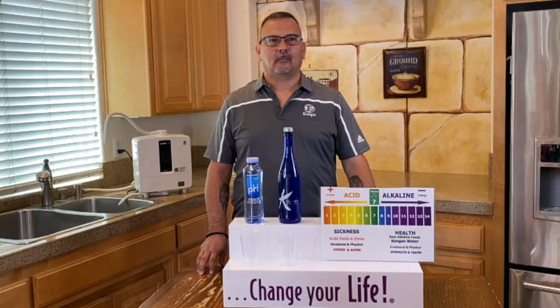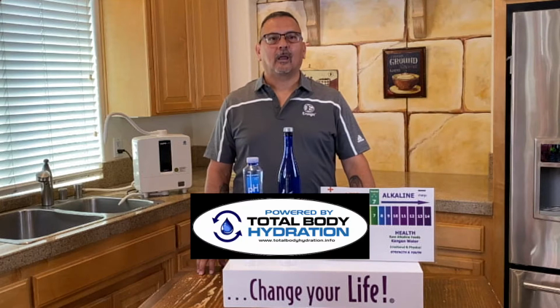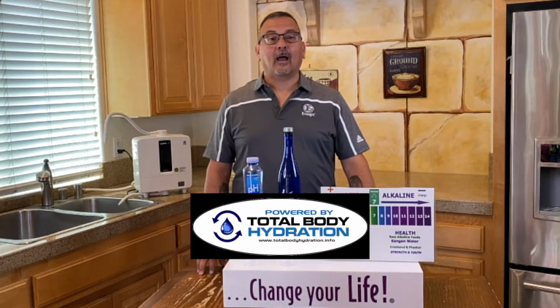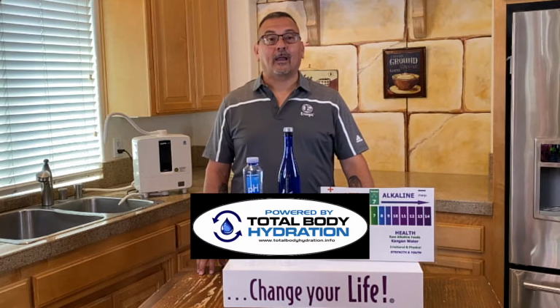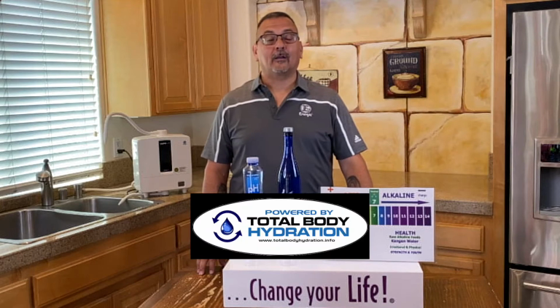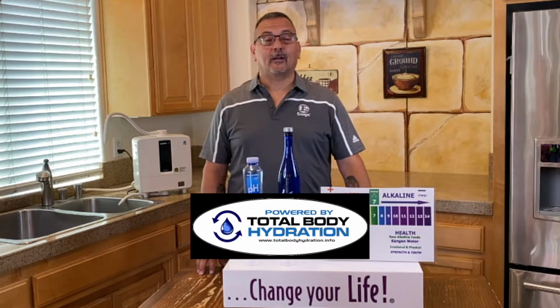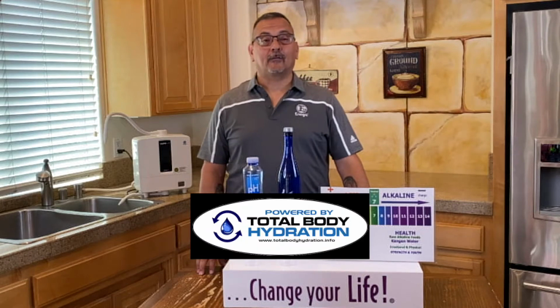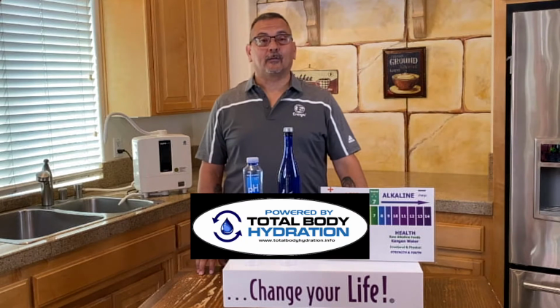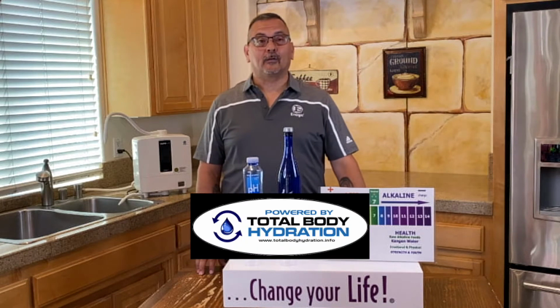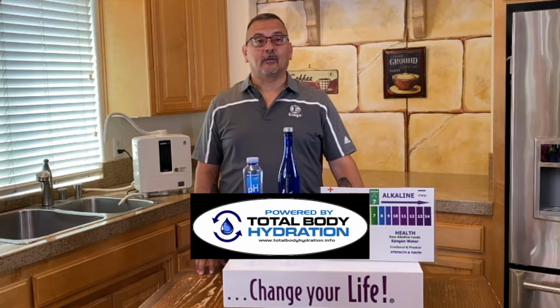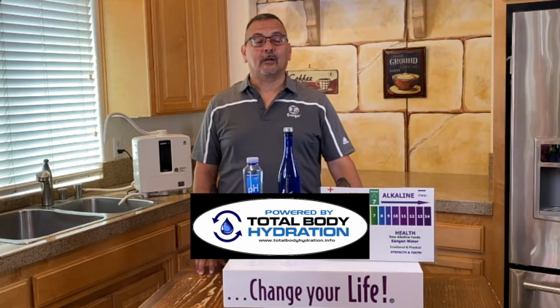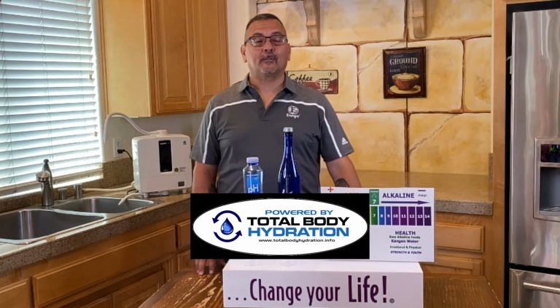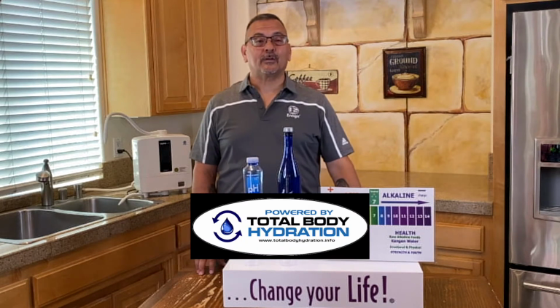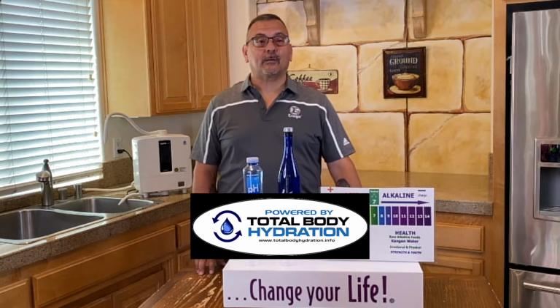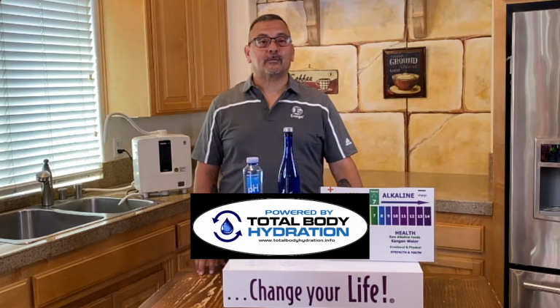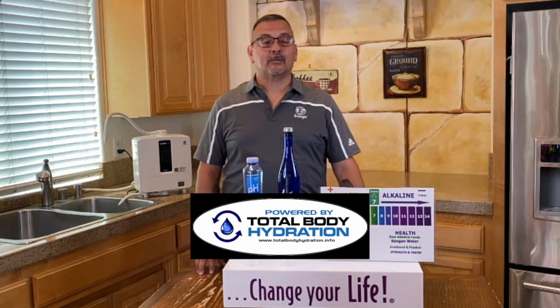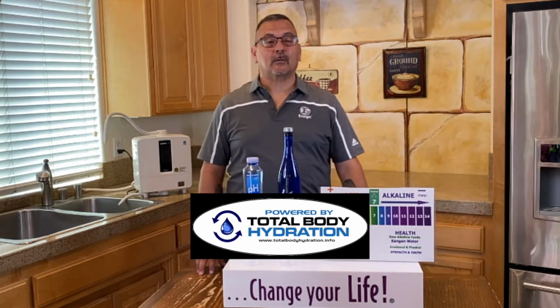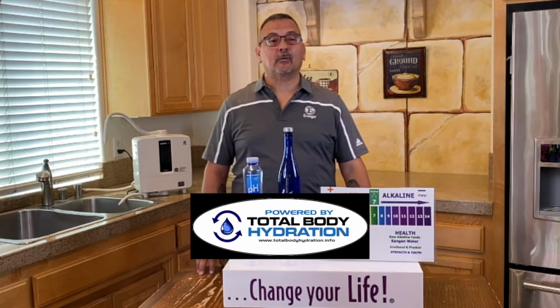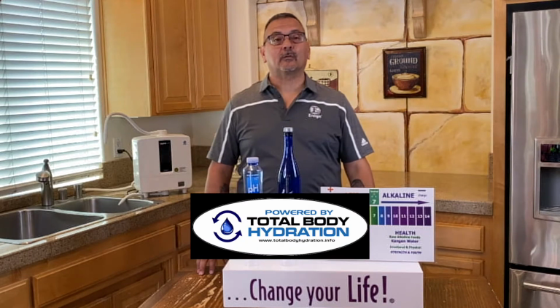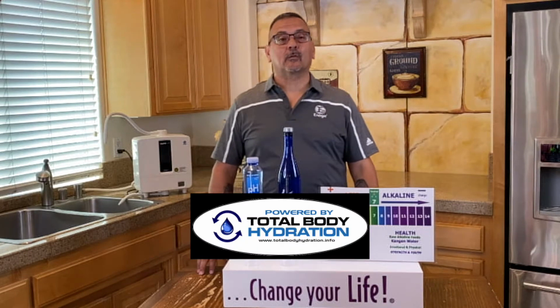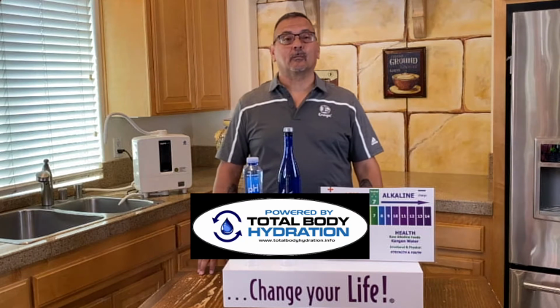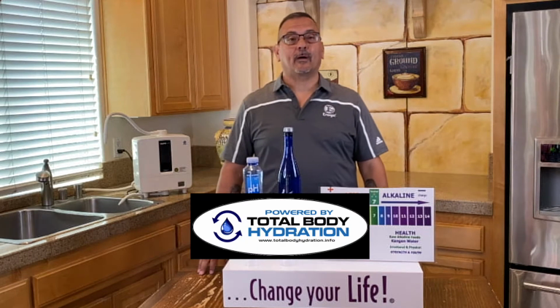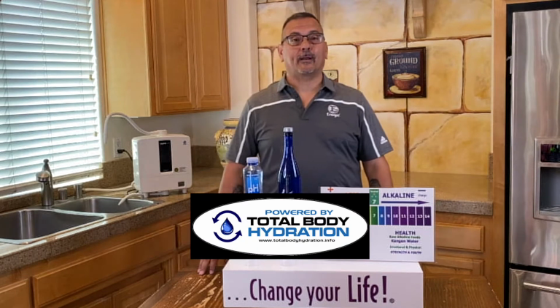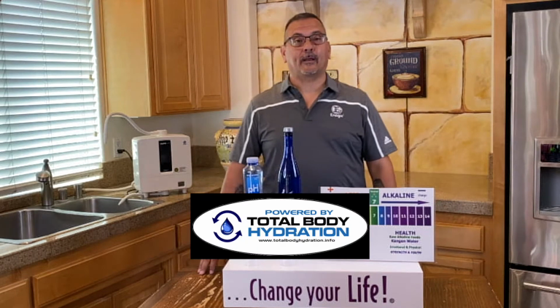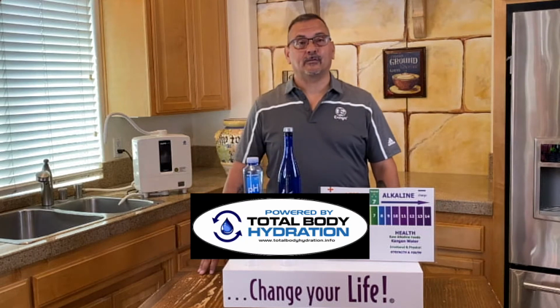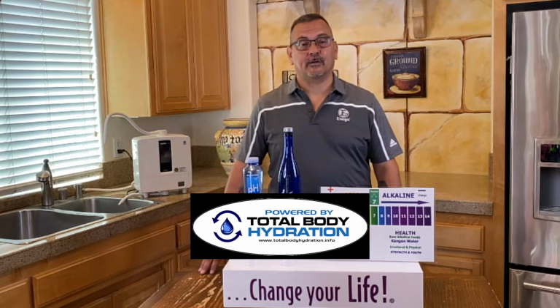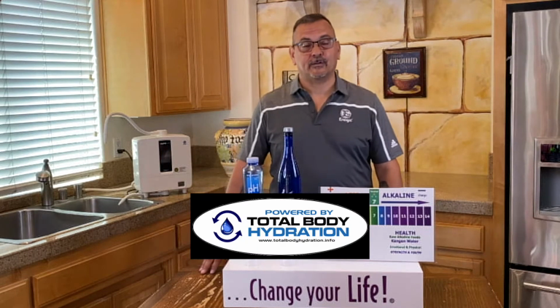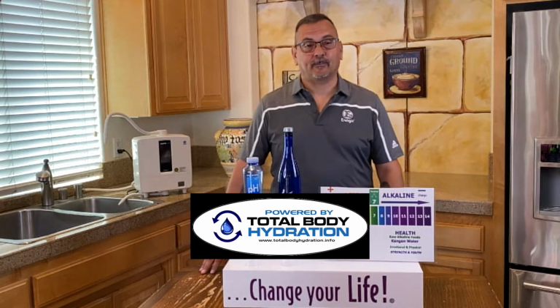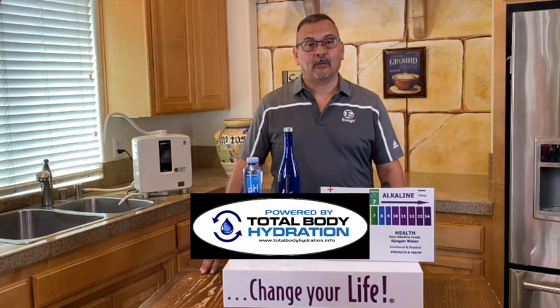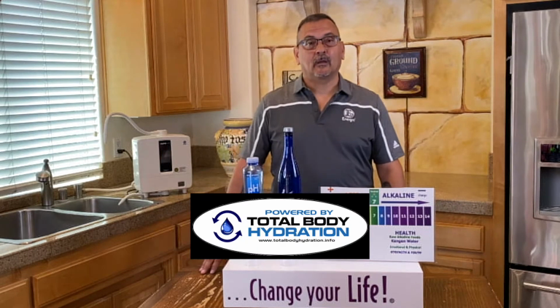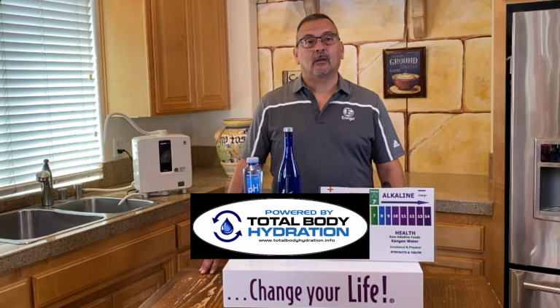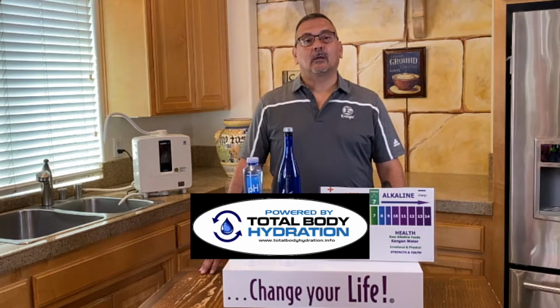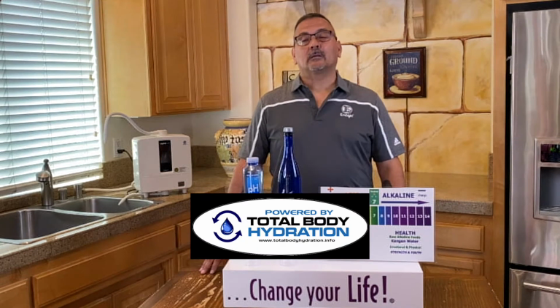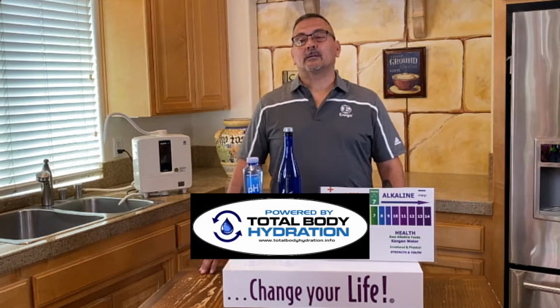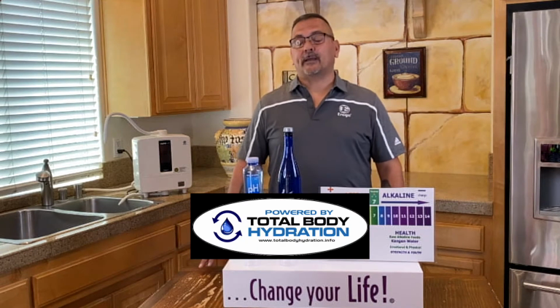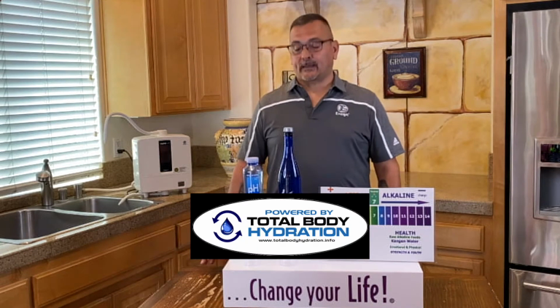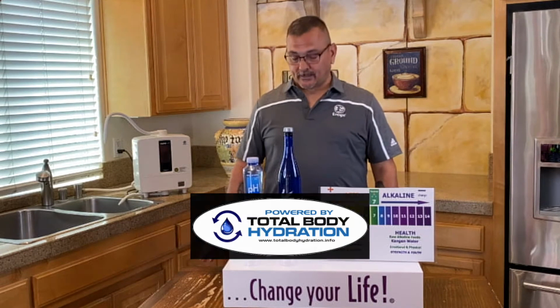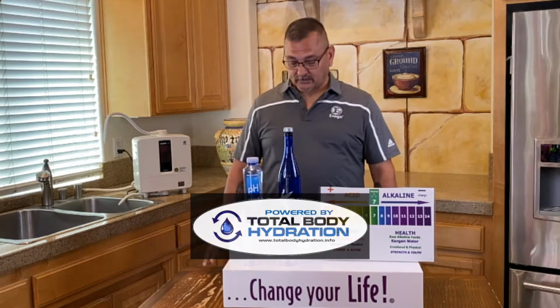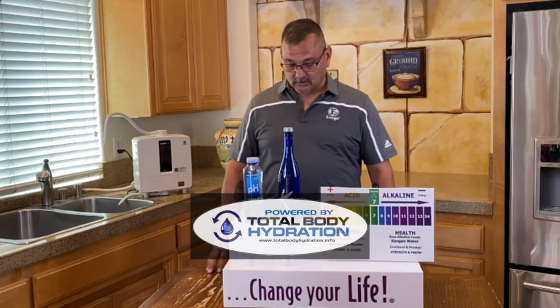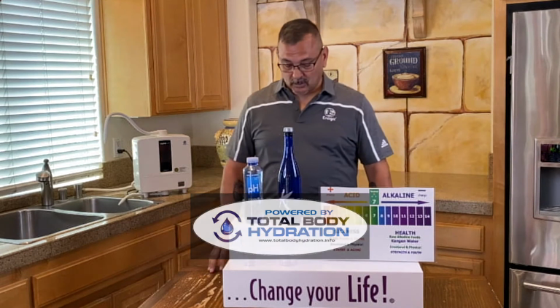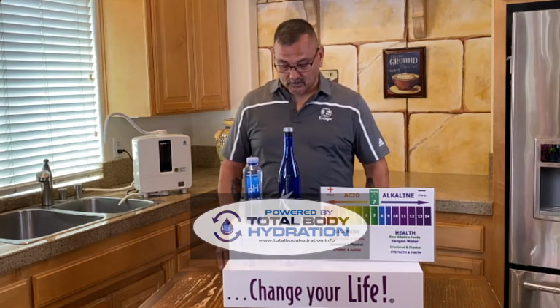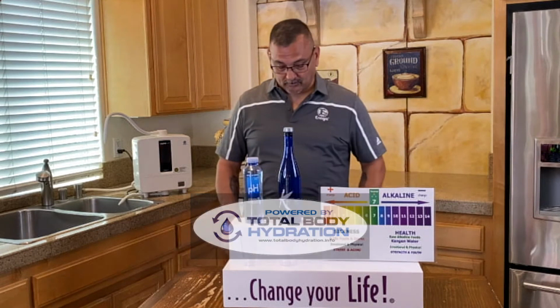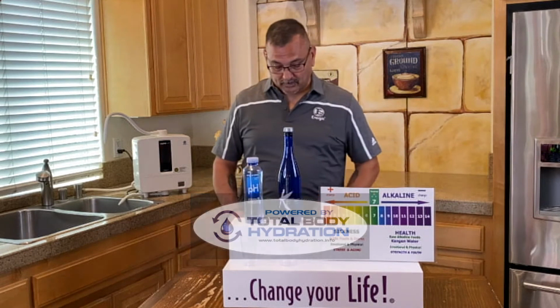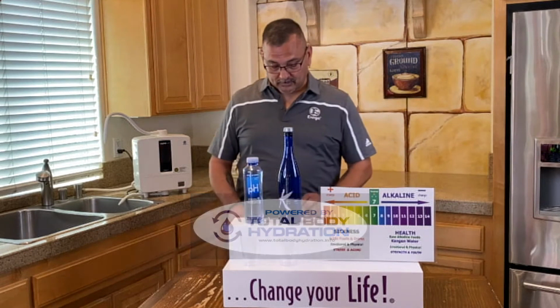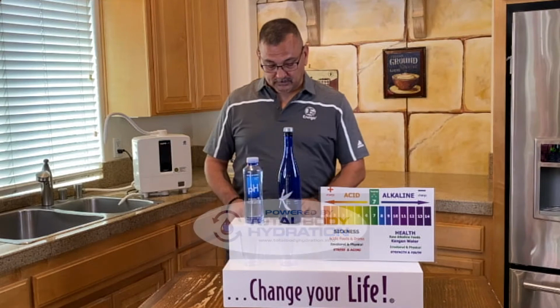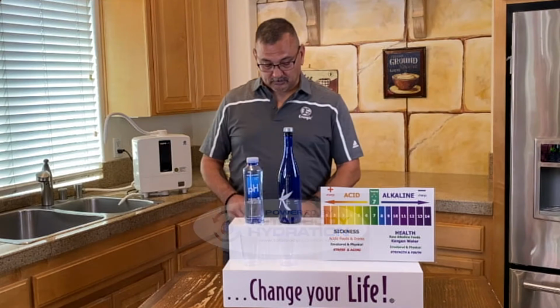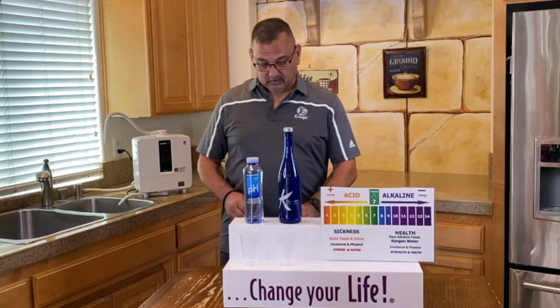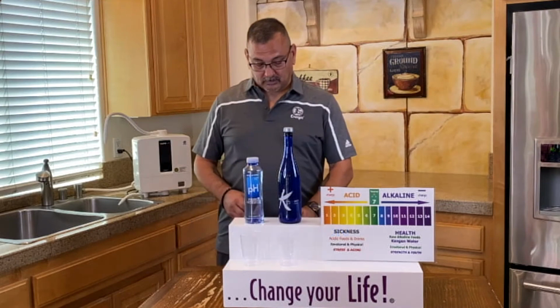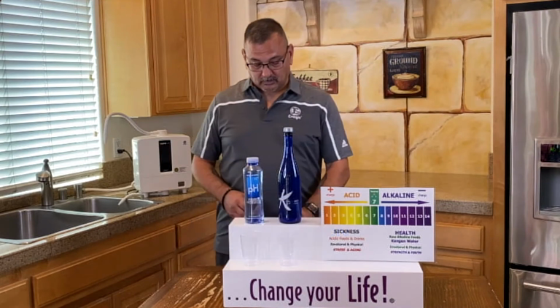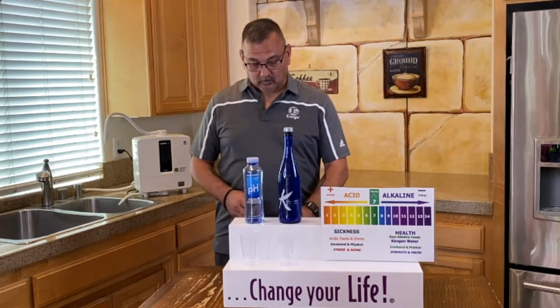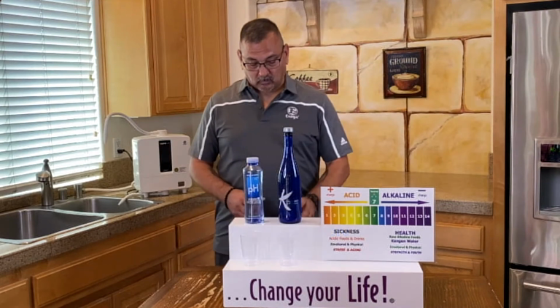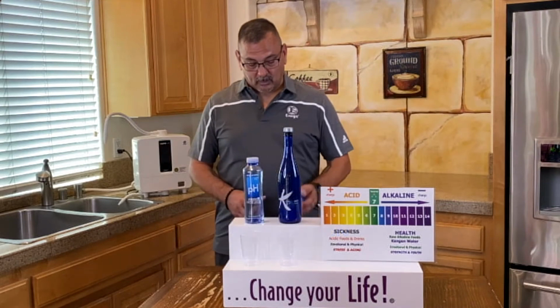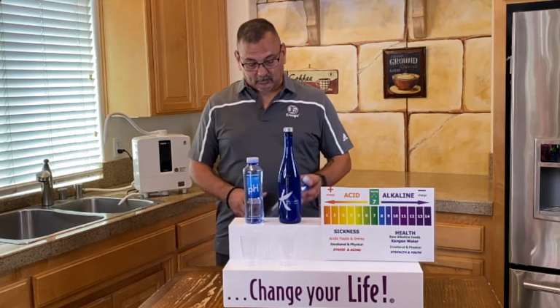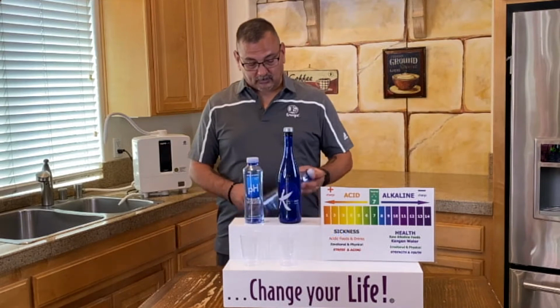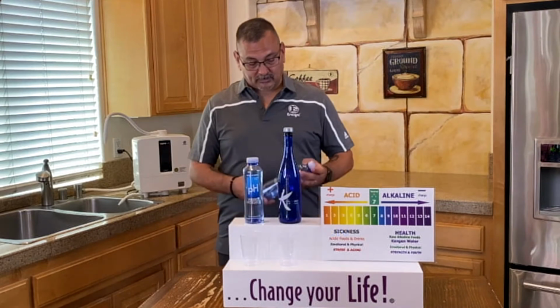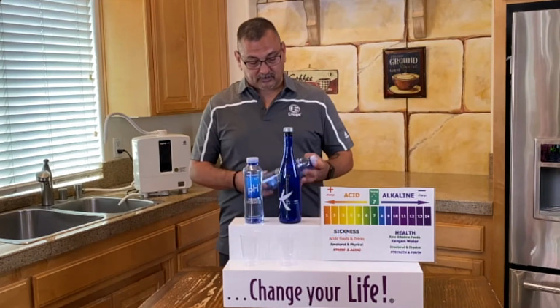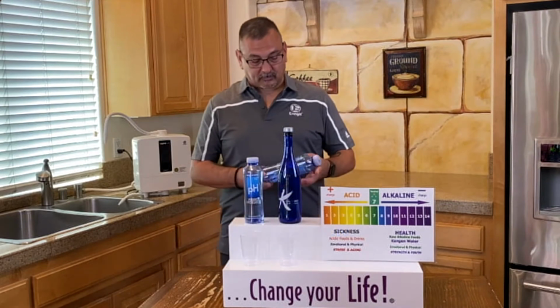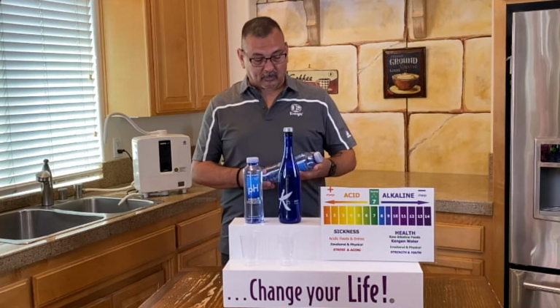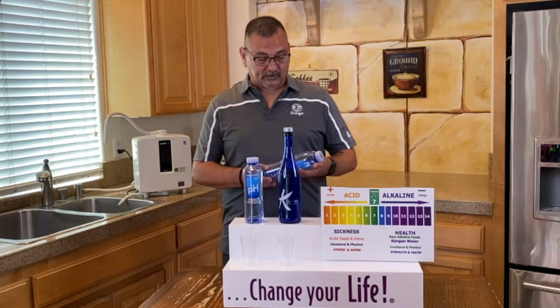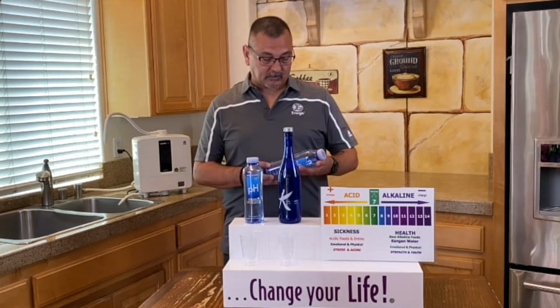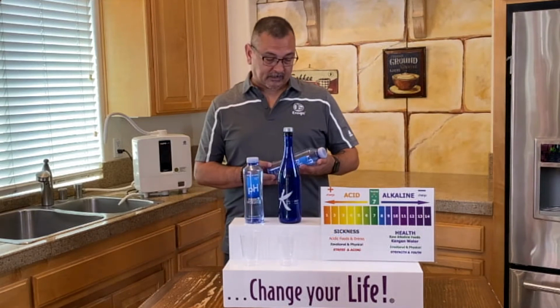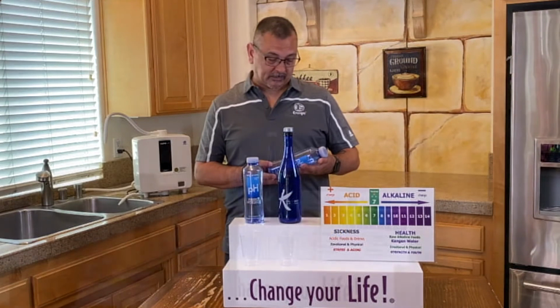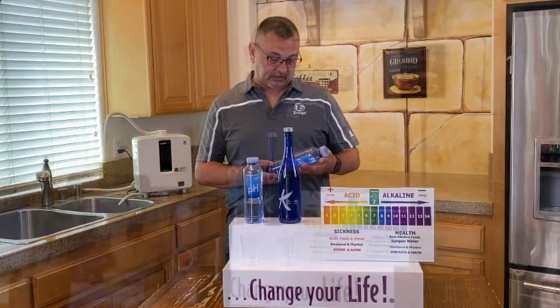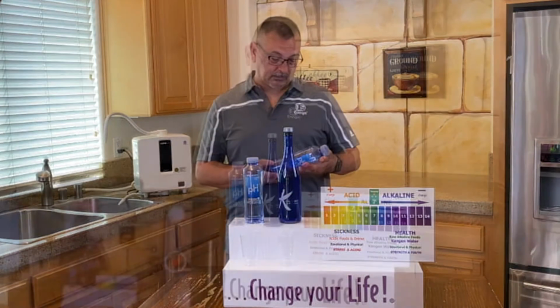Hi, good afternoon. I'm James. I'm with Total Body Hydration. Today I'd like to talk about some water that's been brought to my attention.